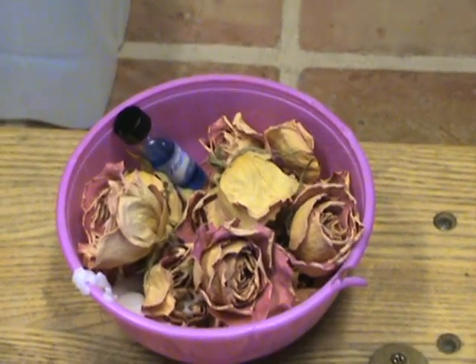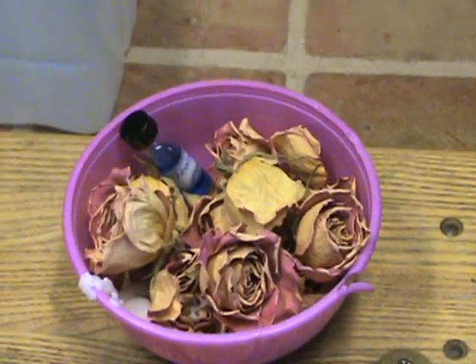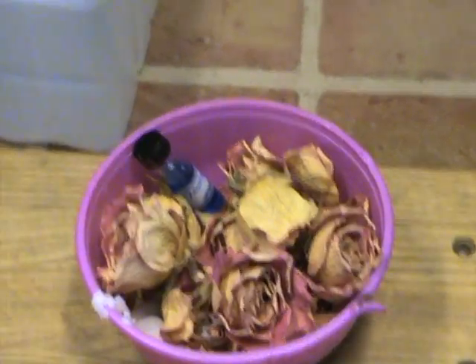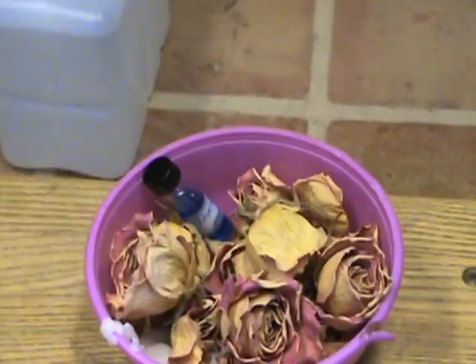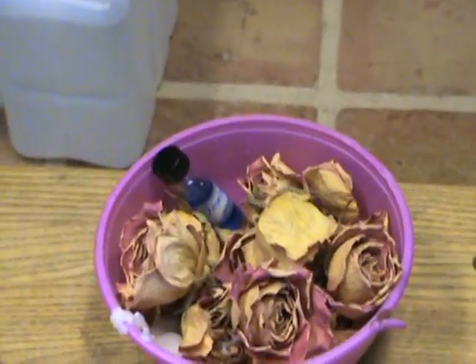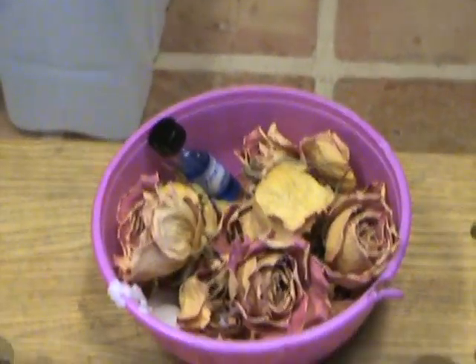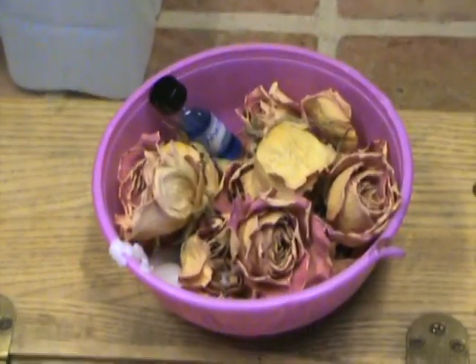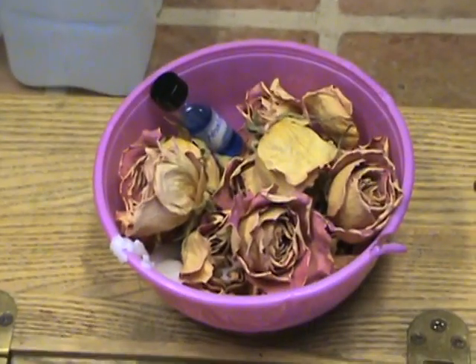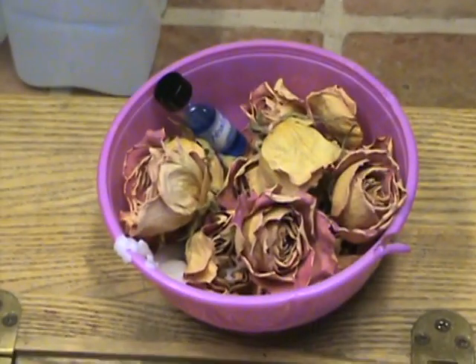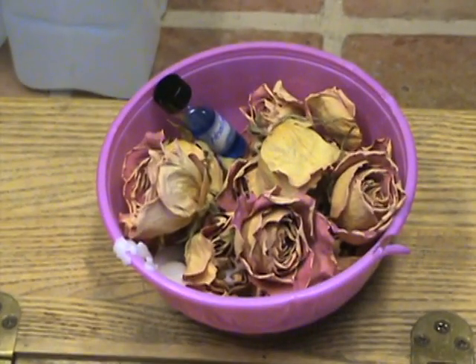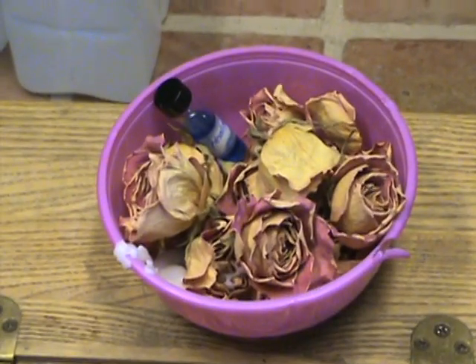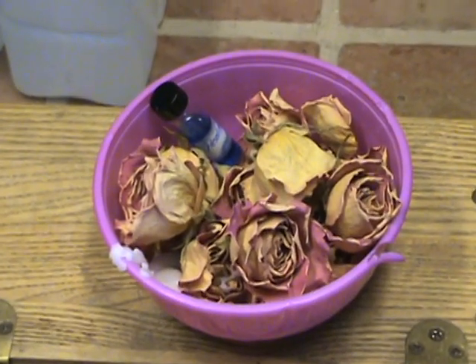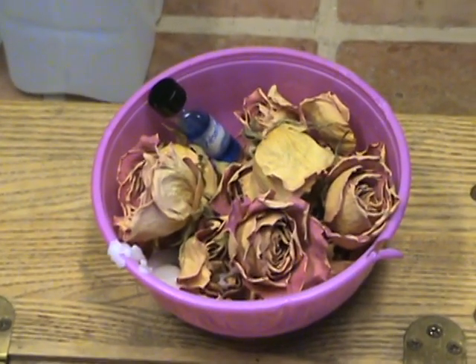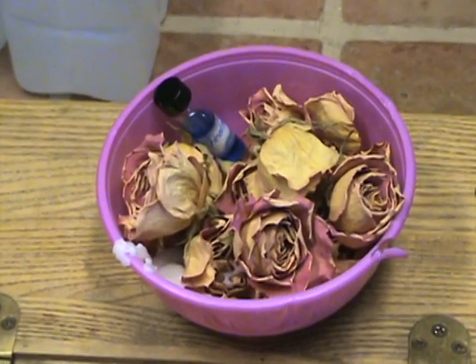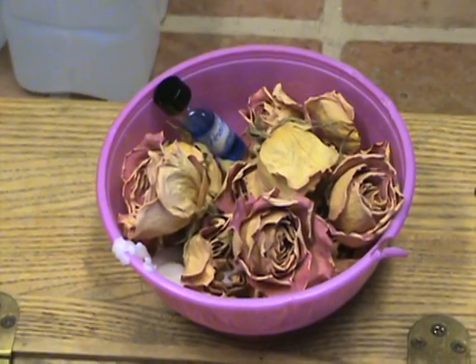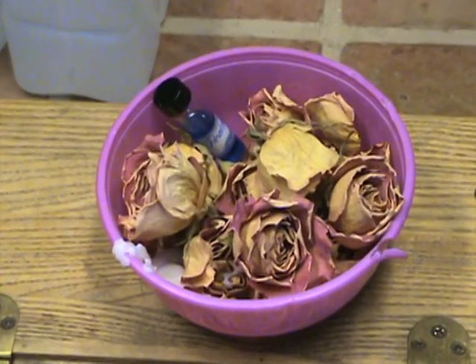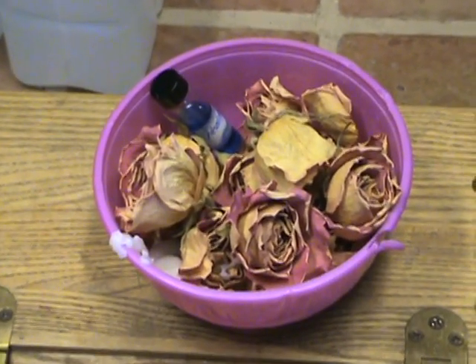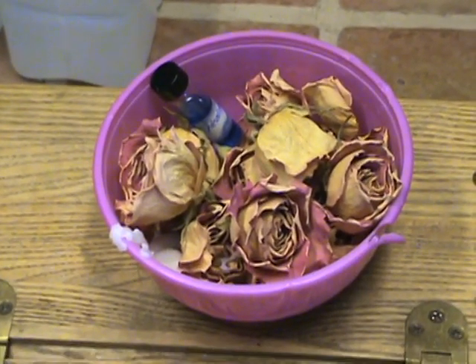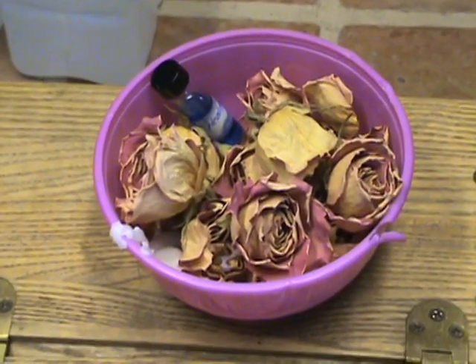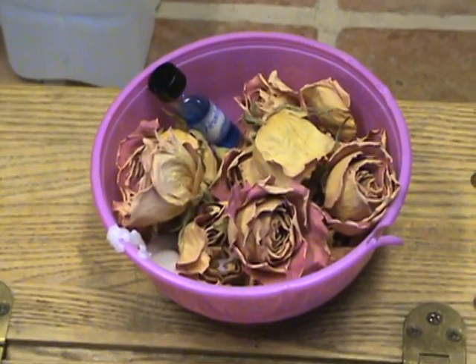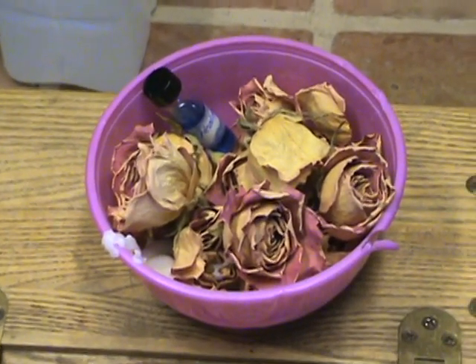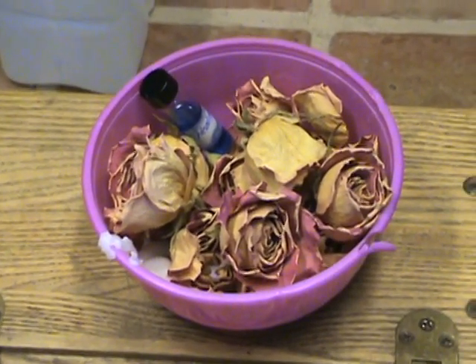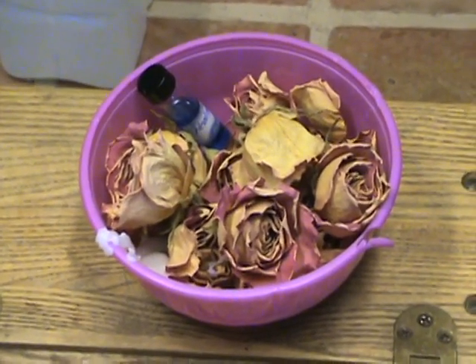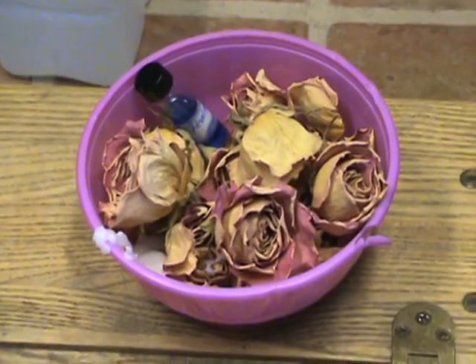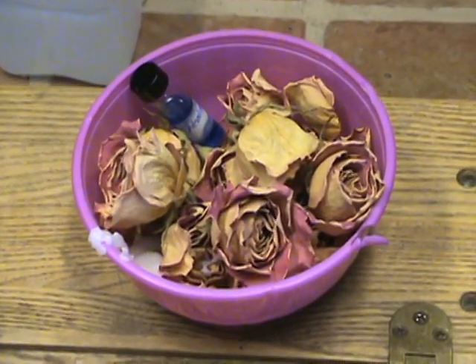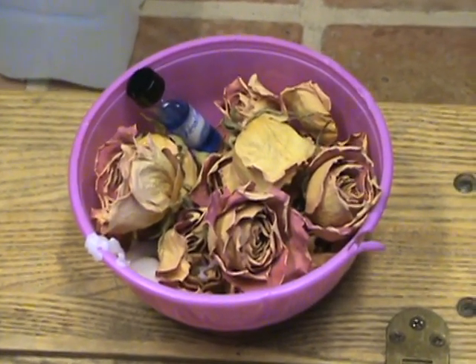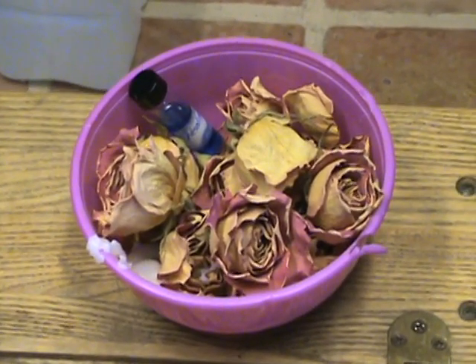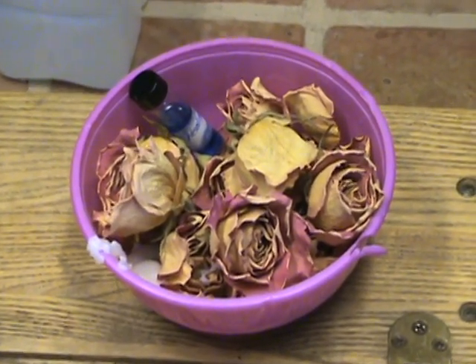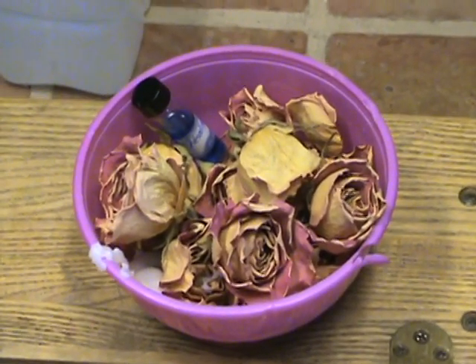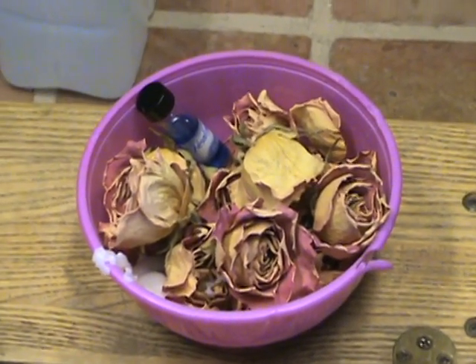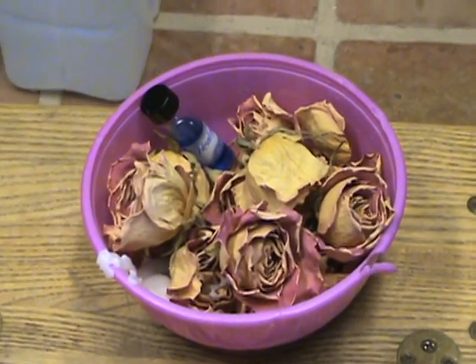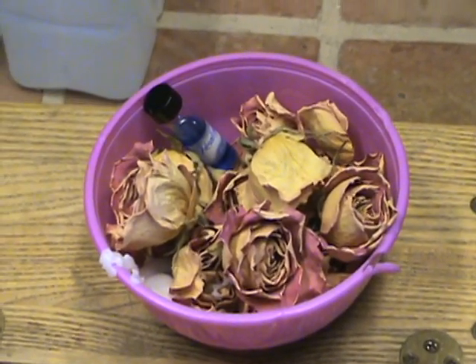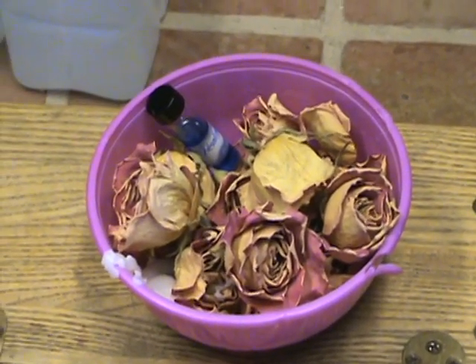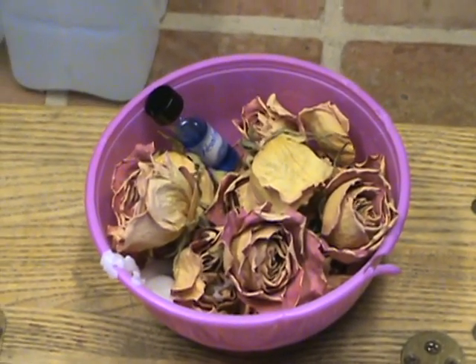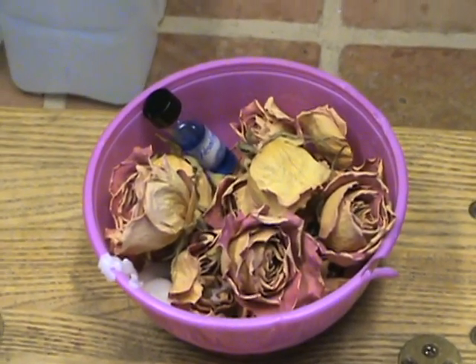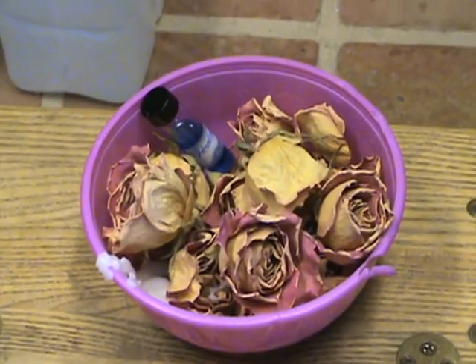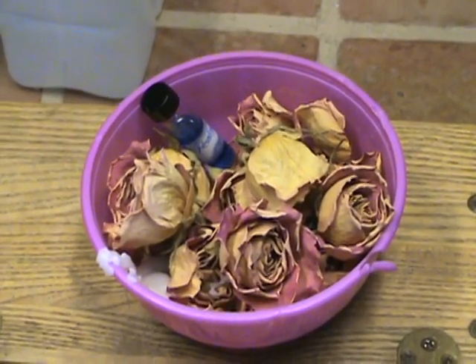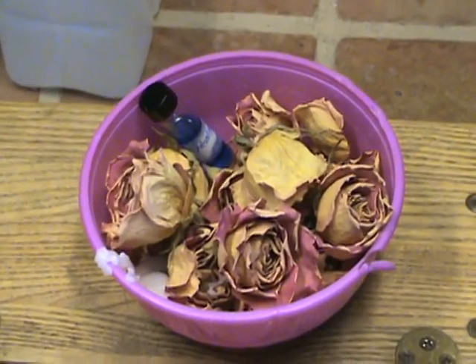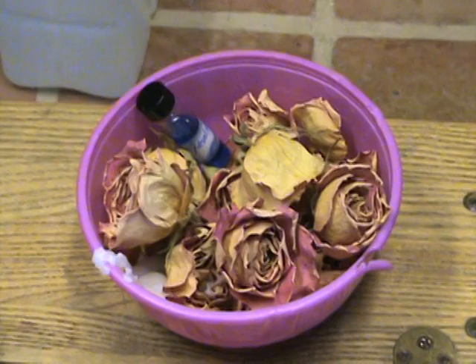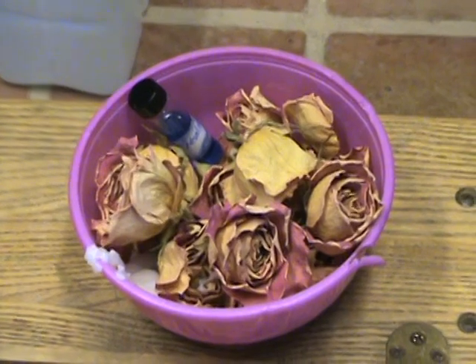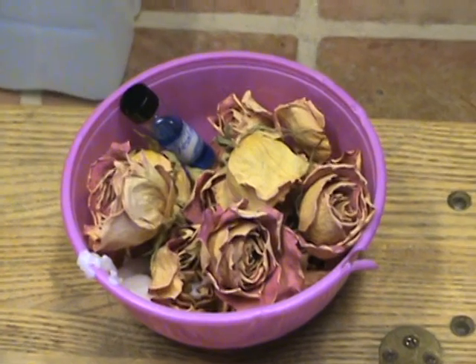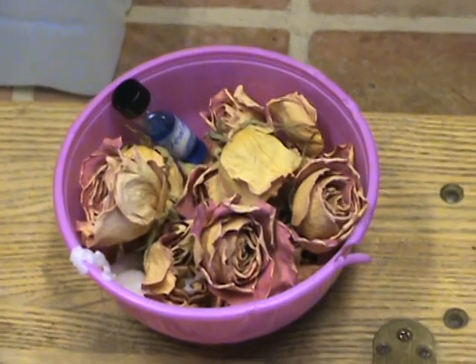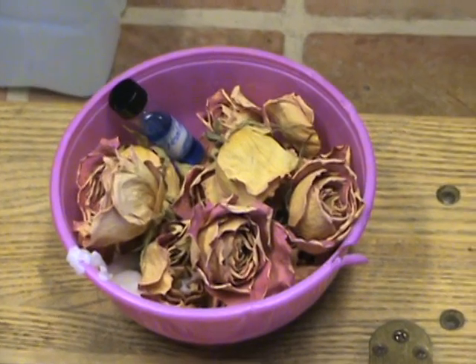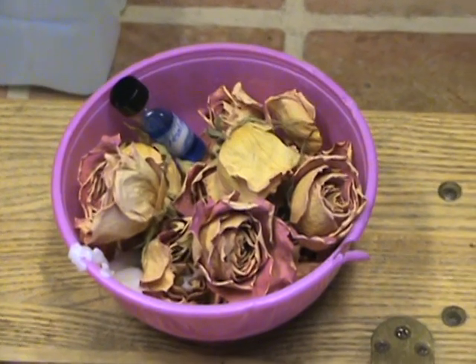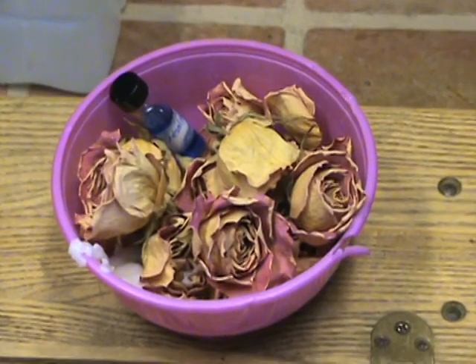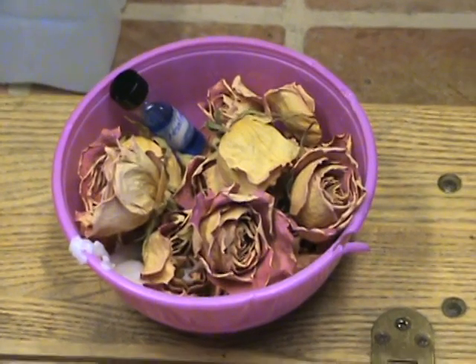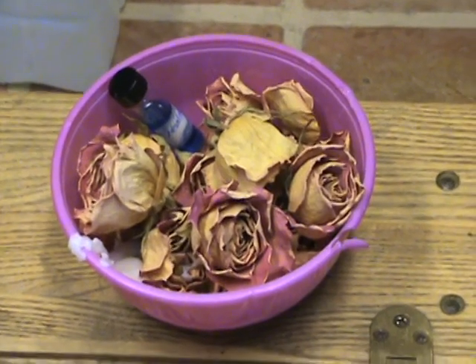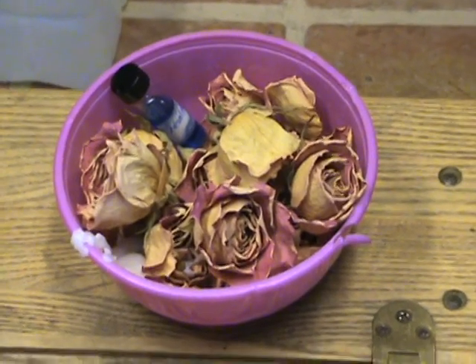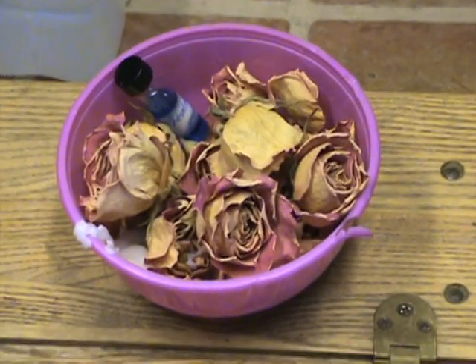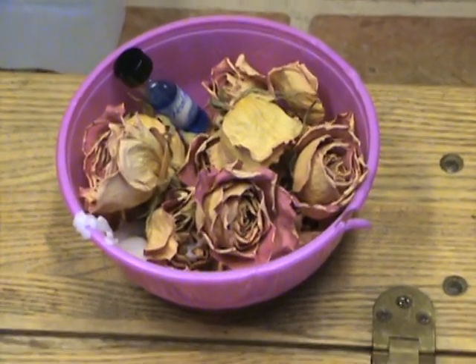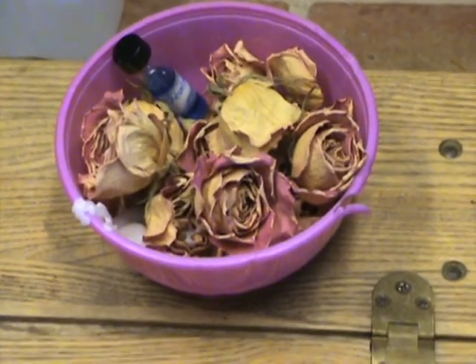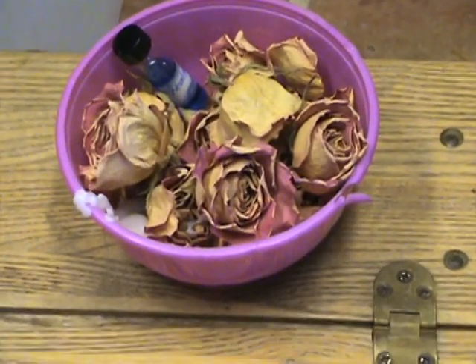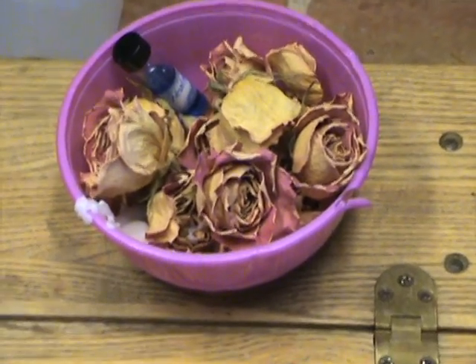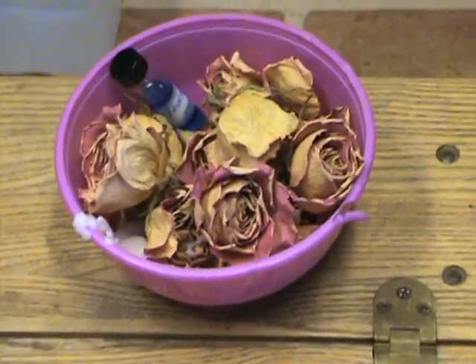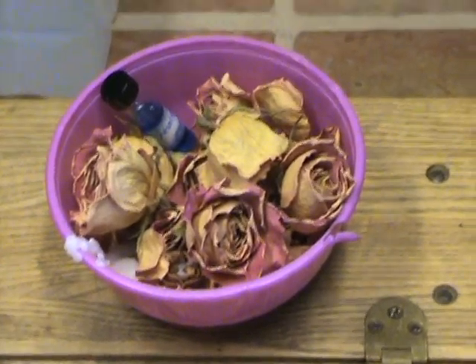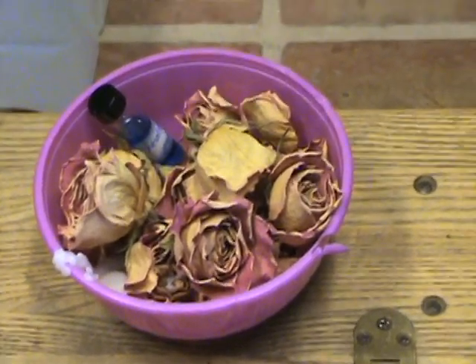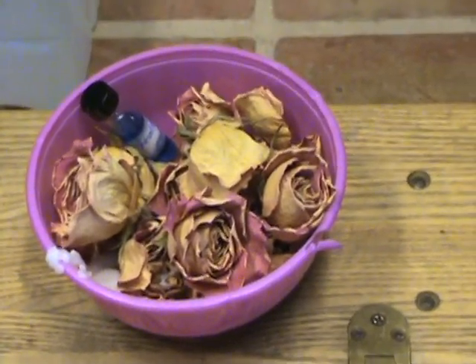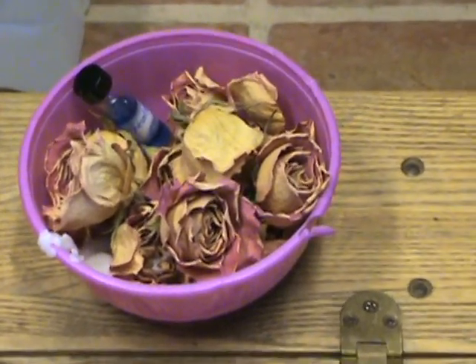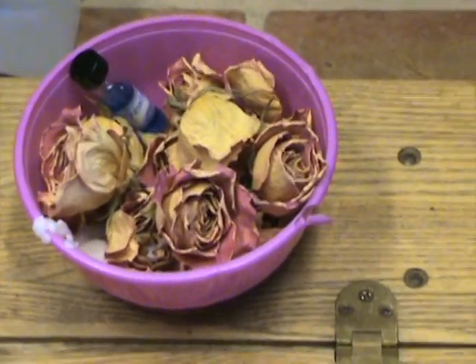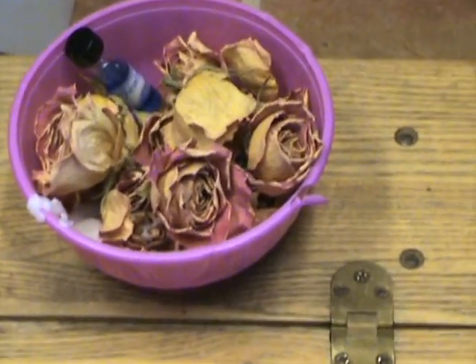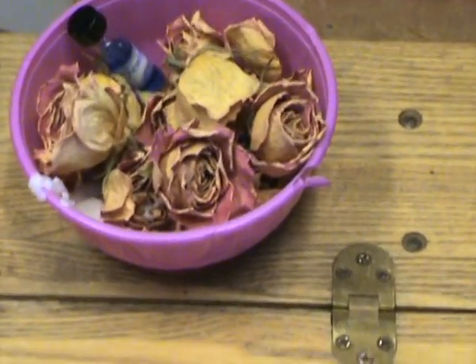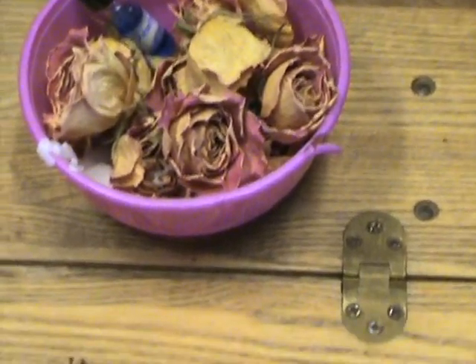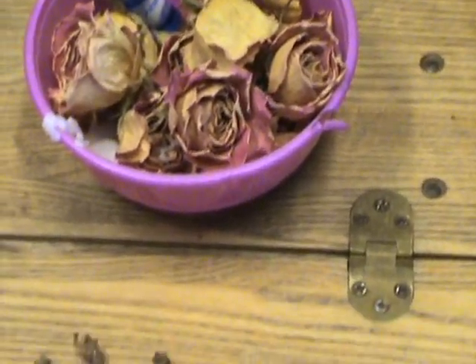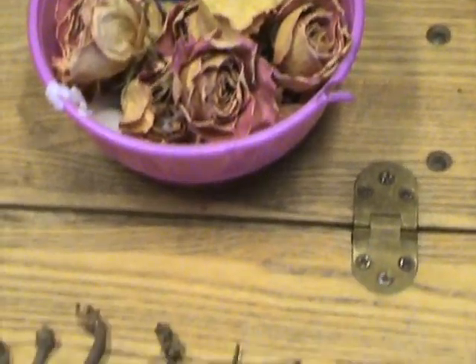These are the roses I got last year for Yule. They were orange and red and they dried out over a year. I might put them on the fire tomorrow.